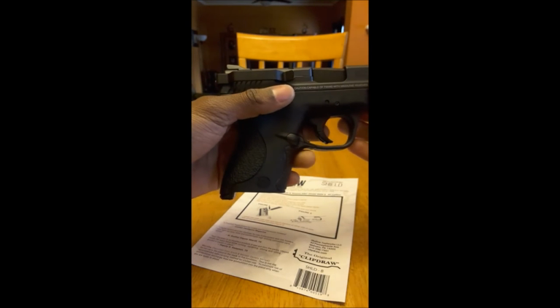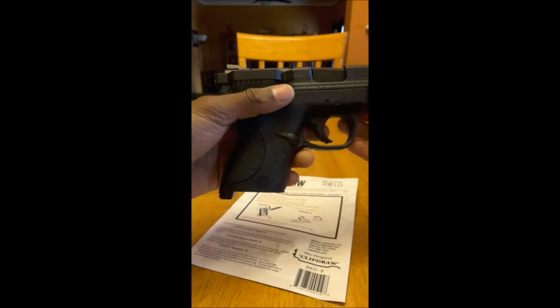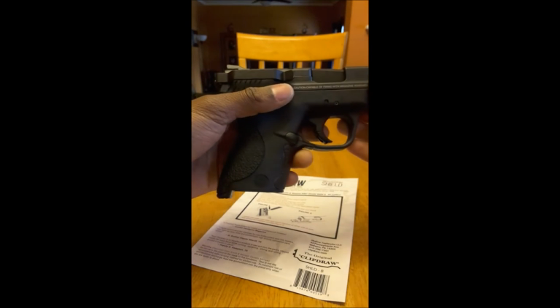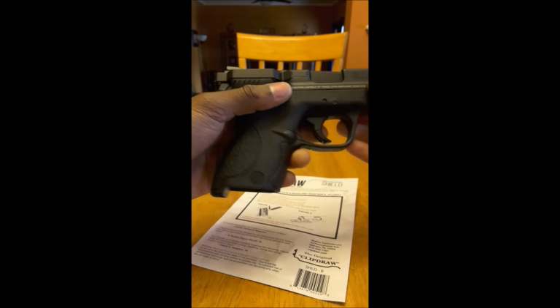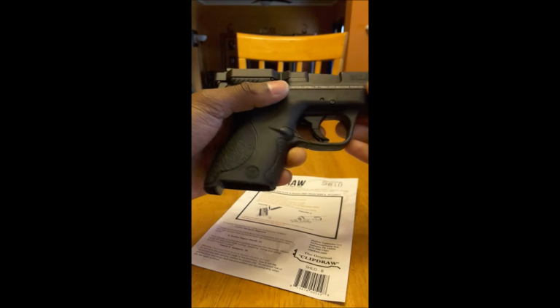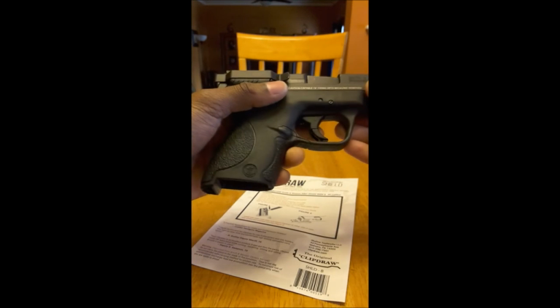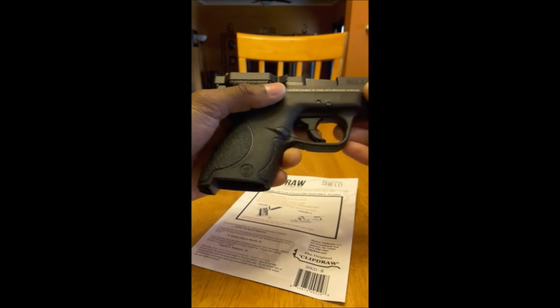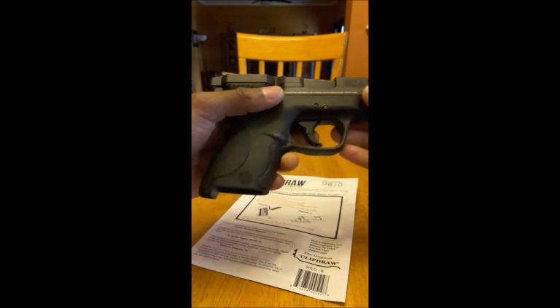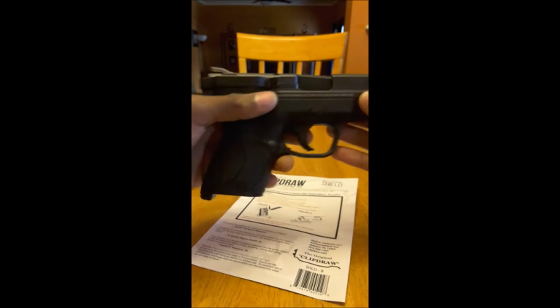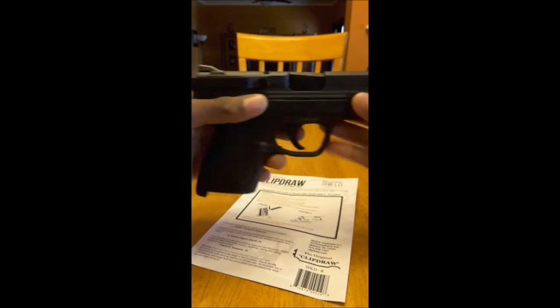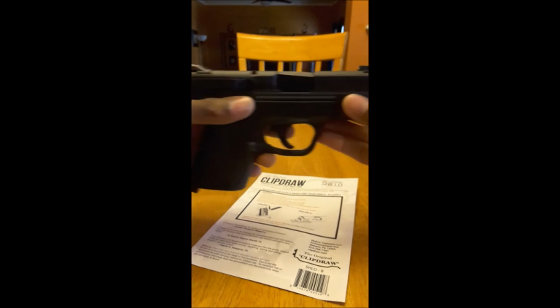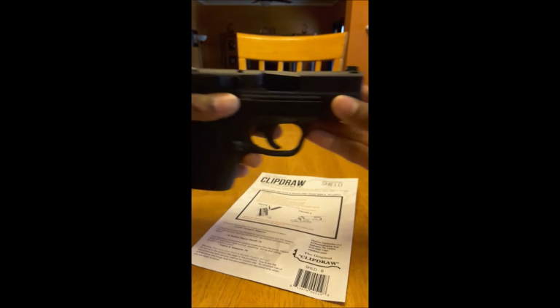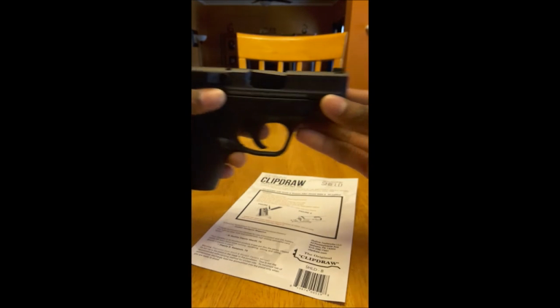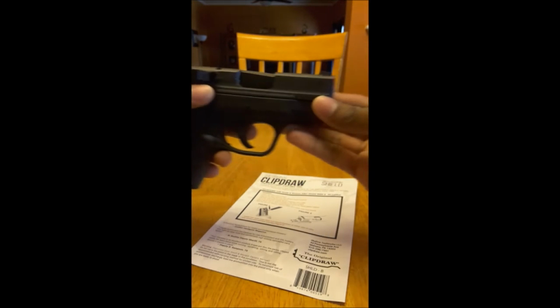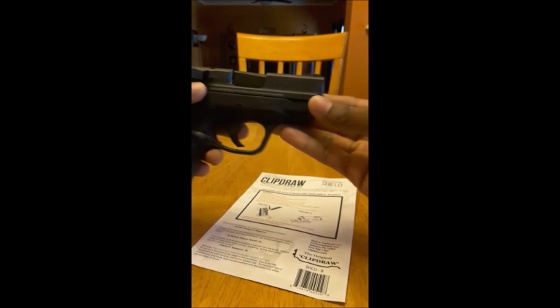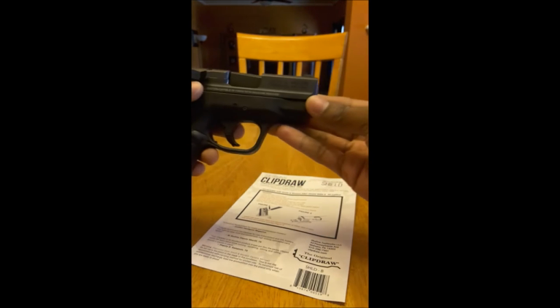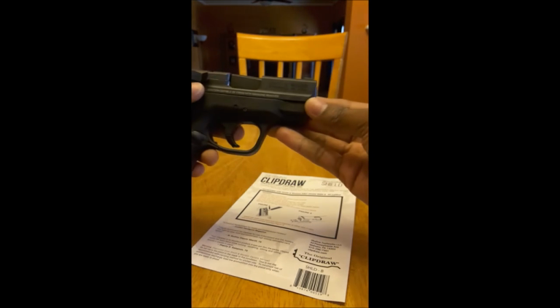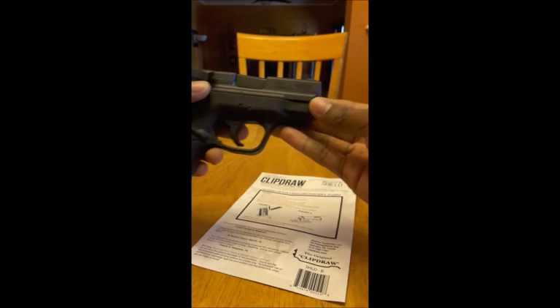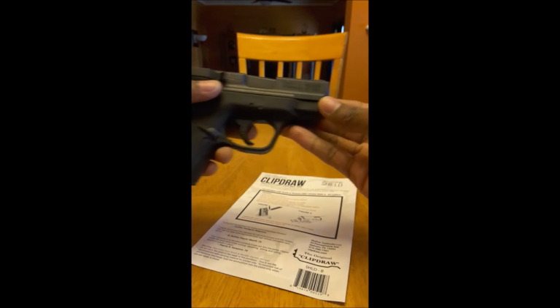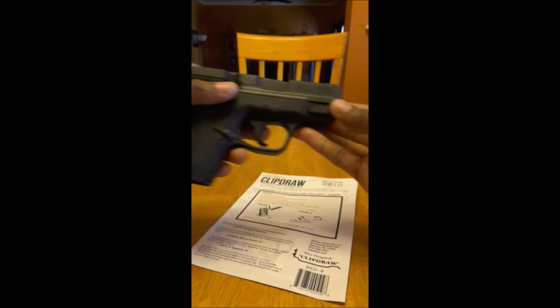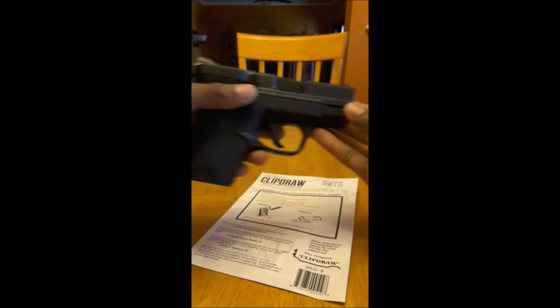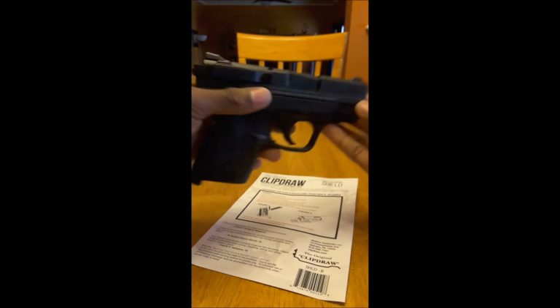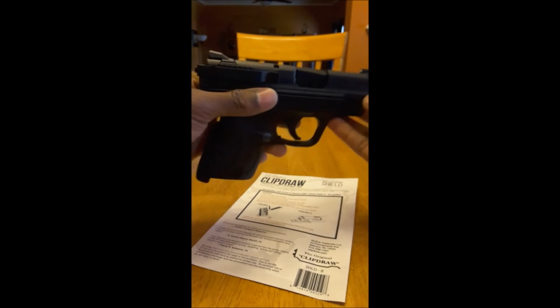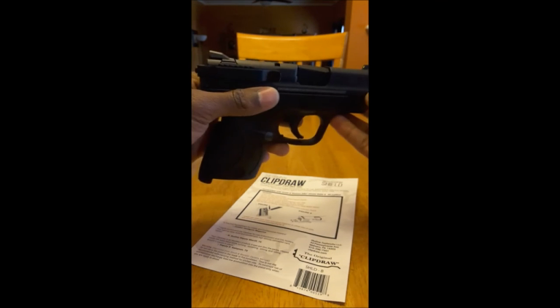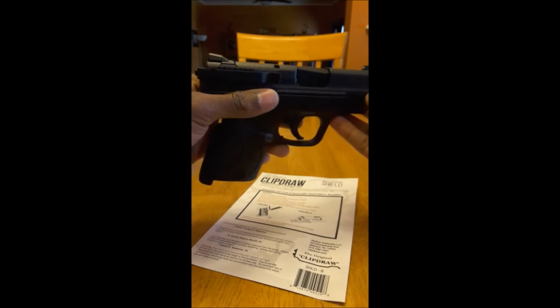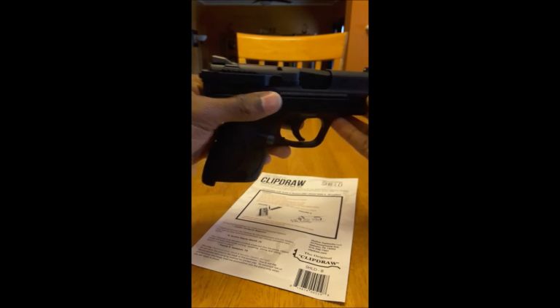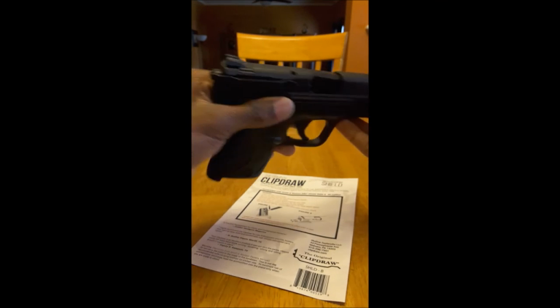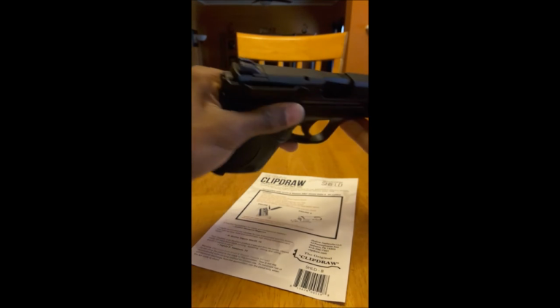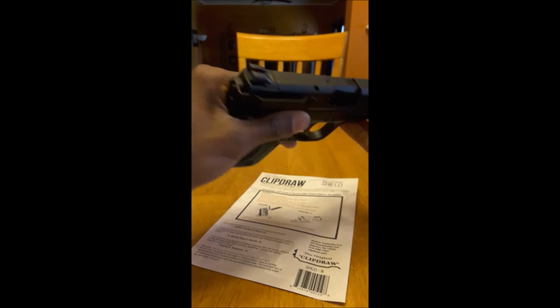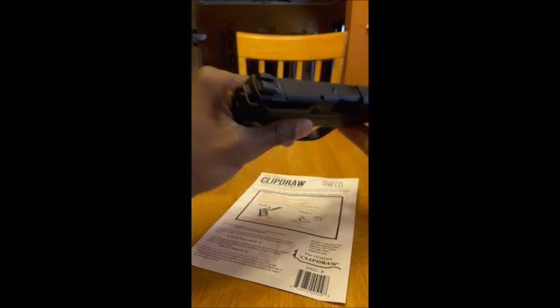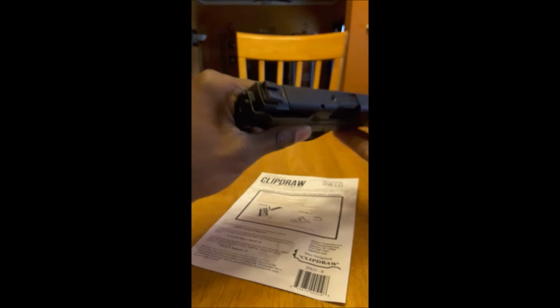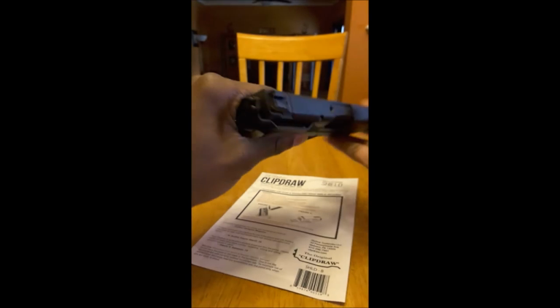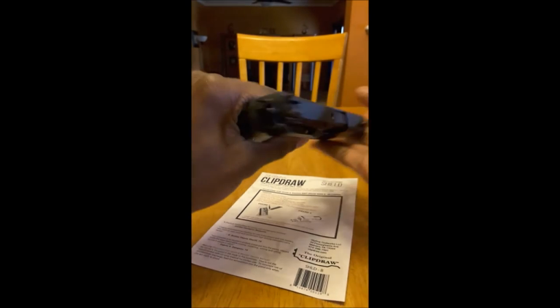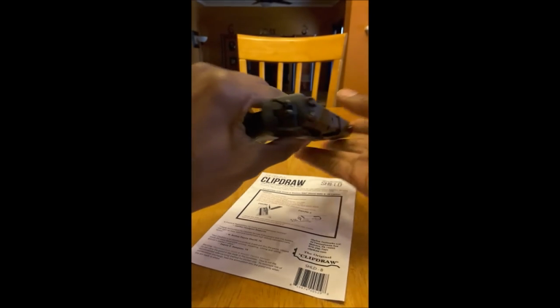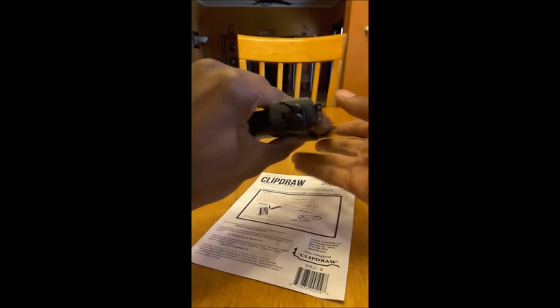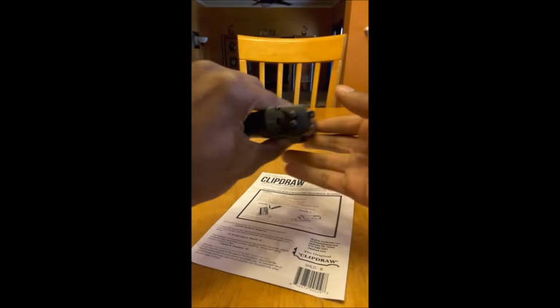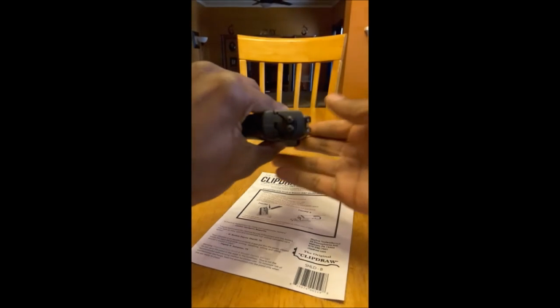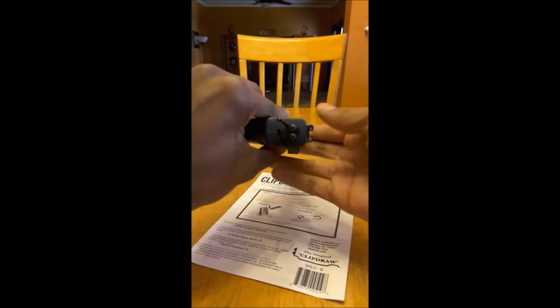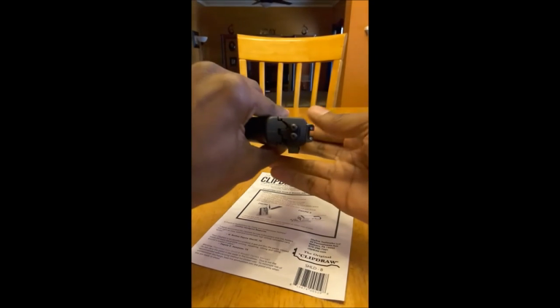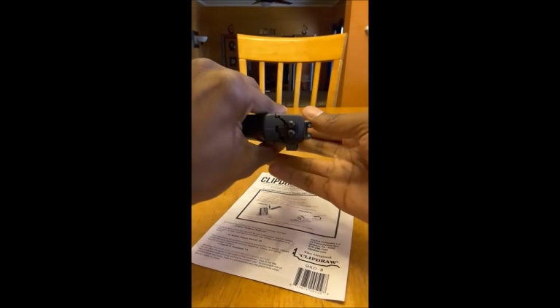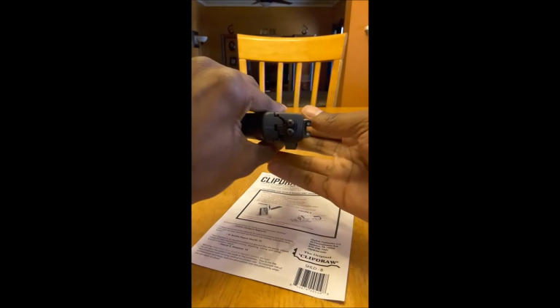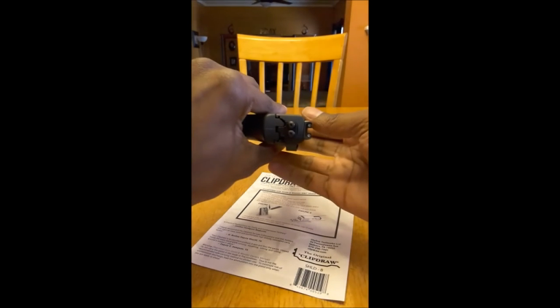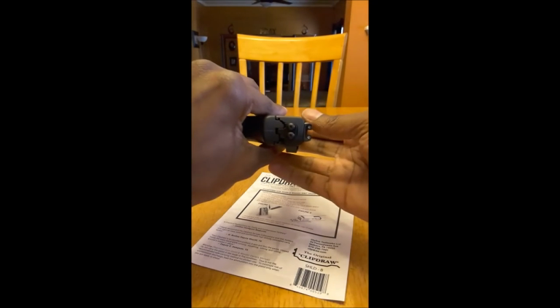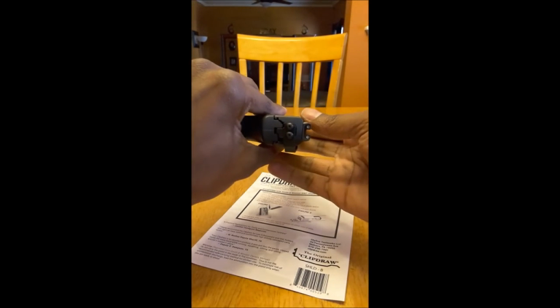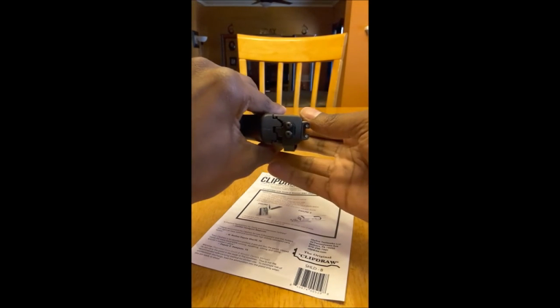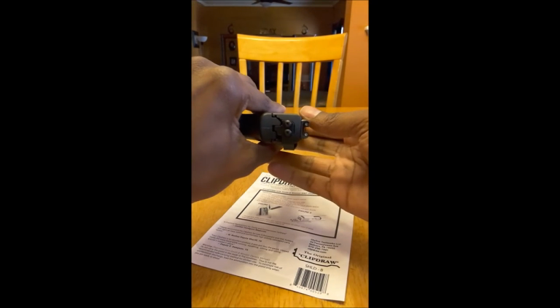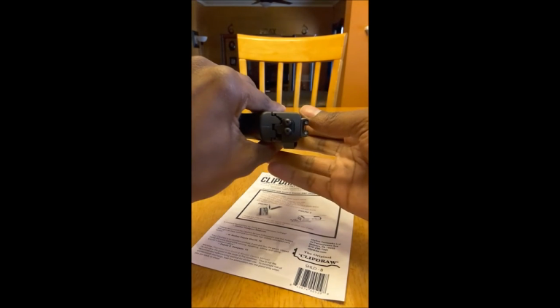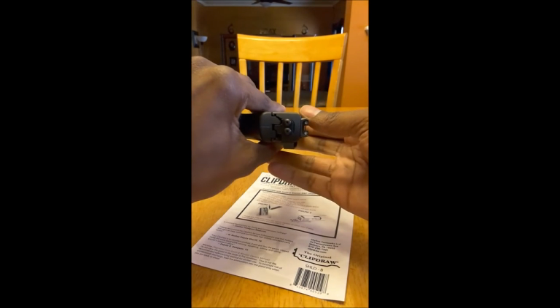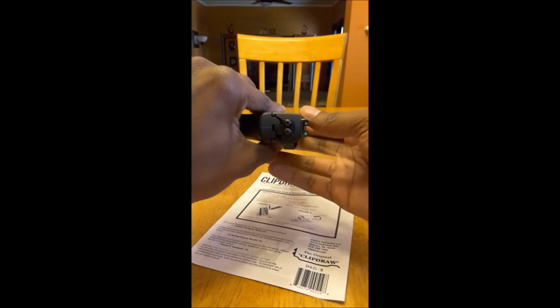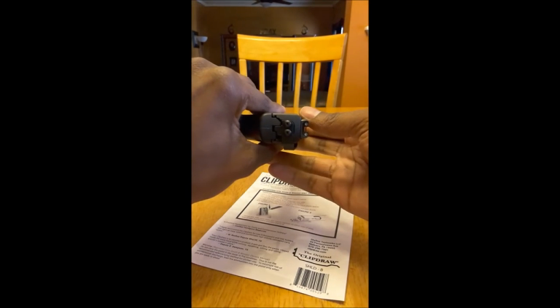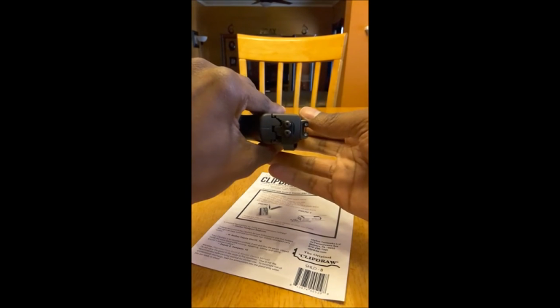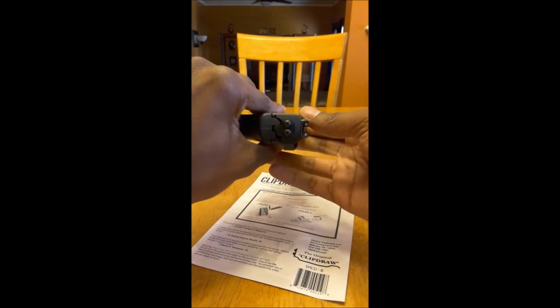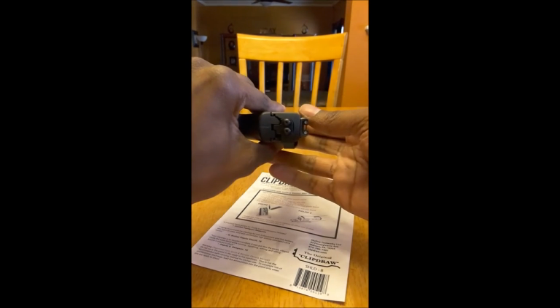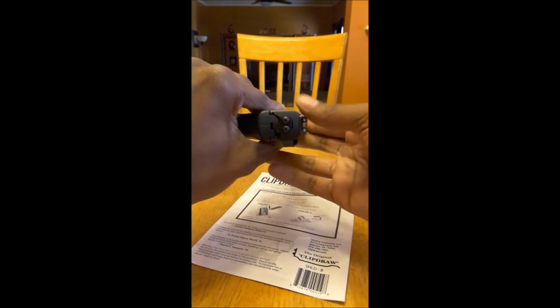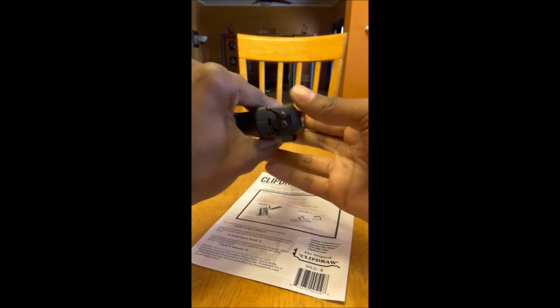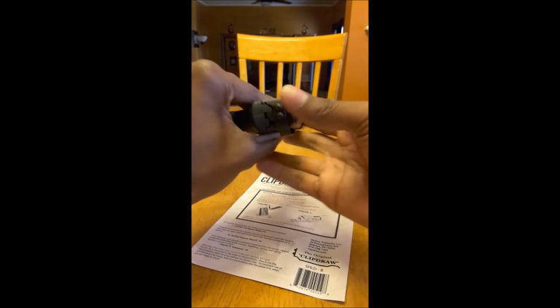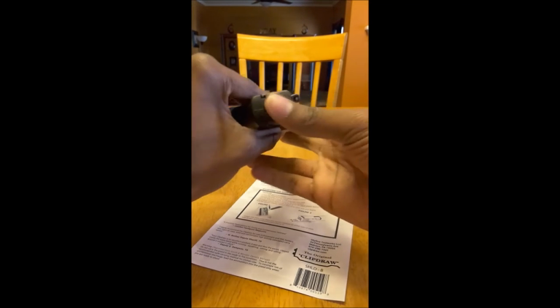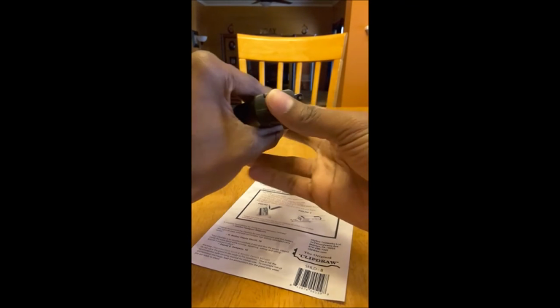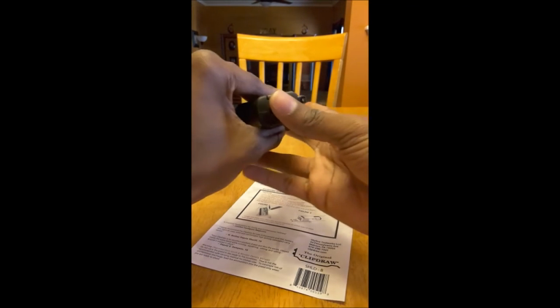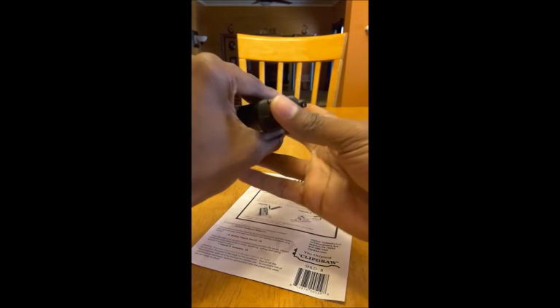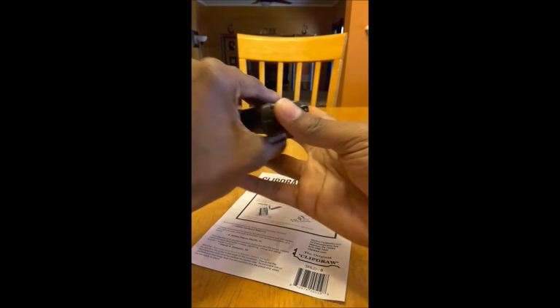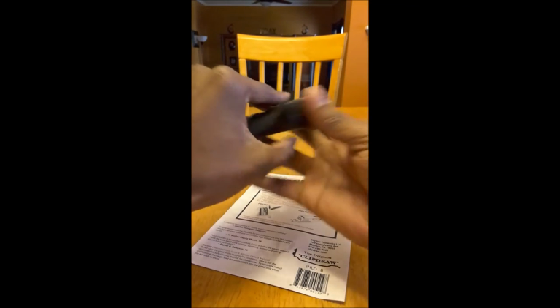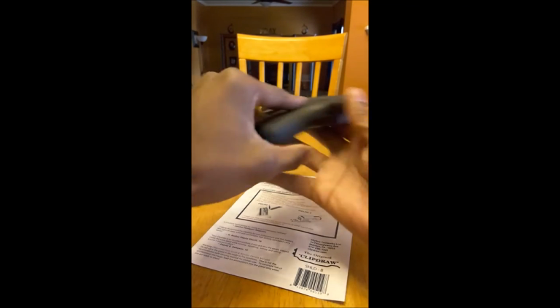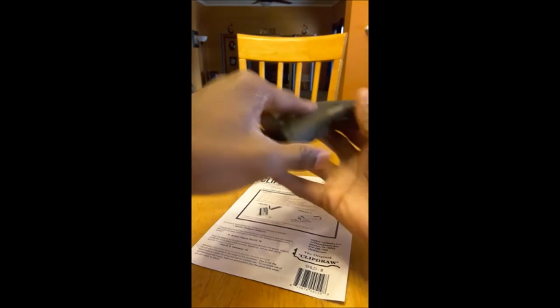Alright, so this is how it looks with the Clip Draw clip on — nice and concealable. I'm gonna show you guys how it looks. I've got some cargo shorts on.